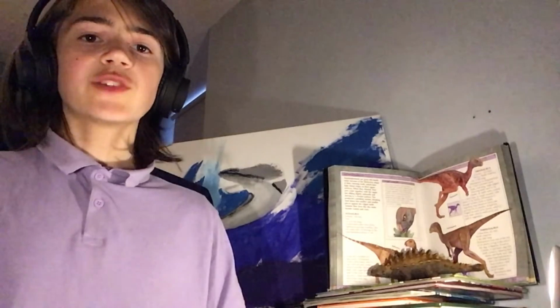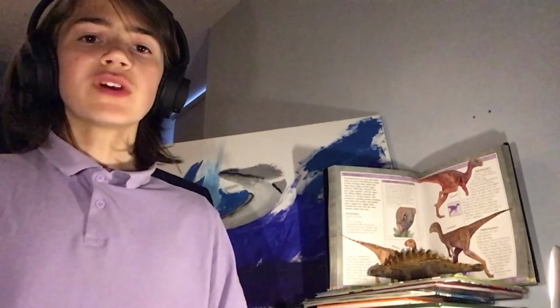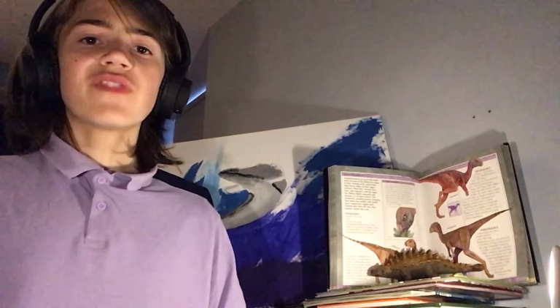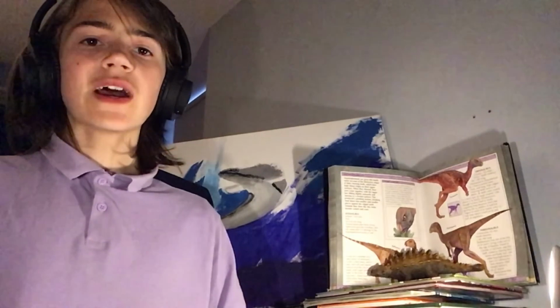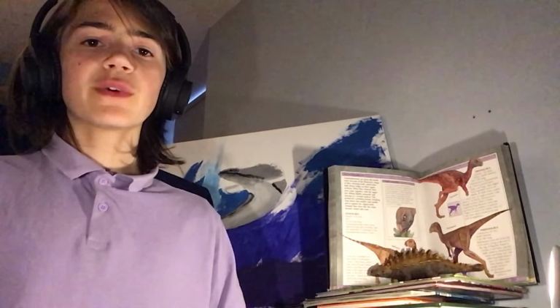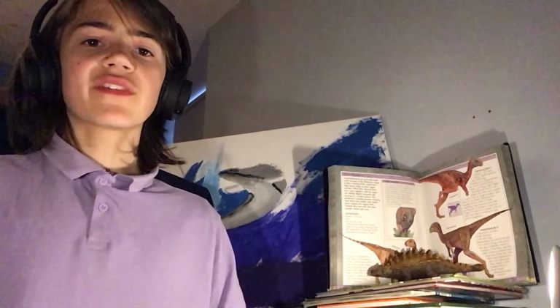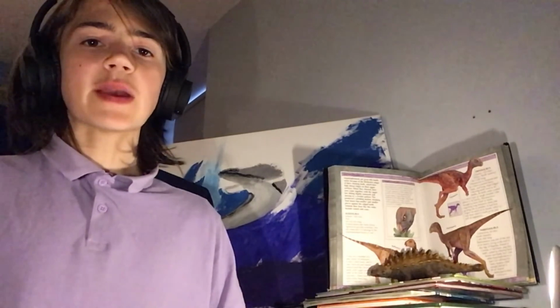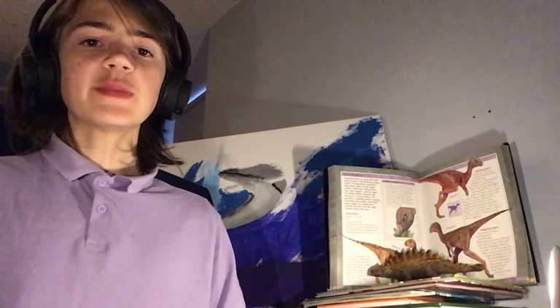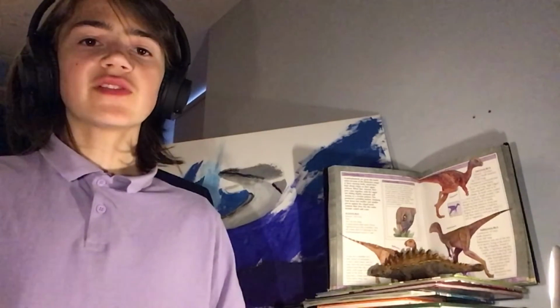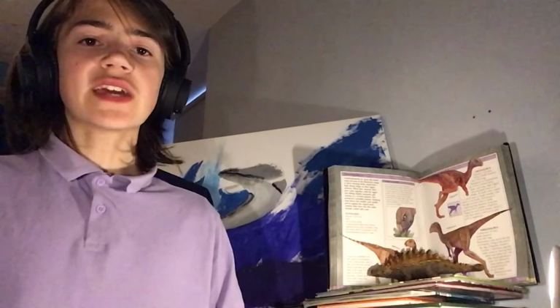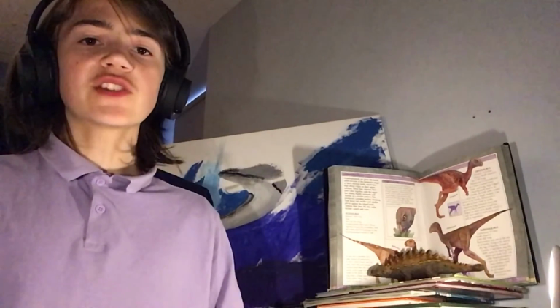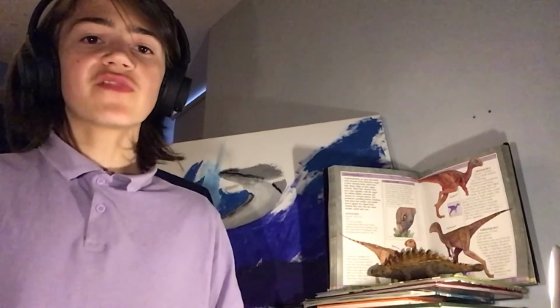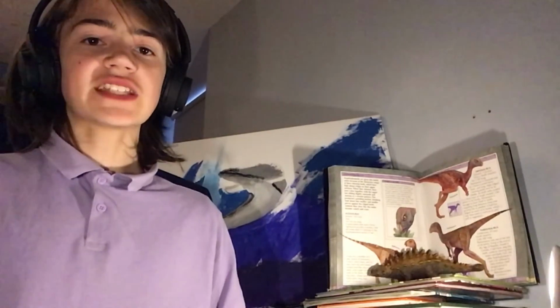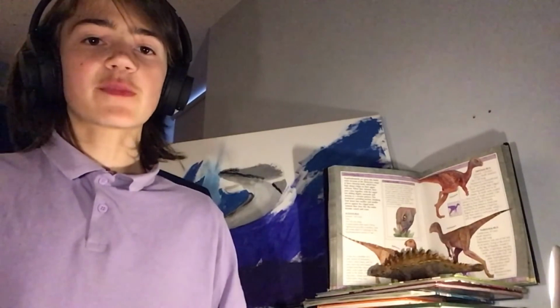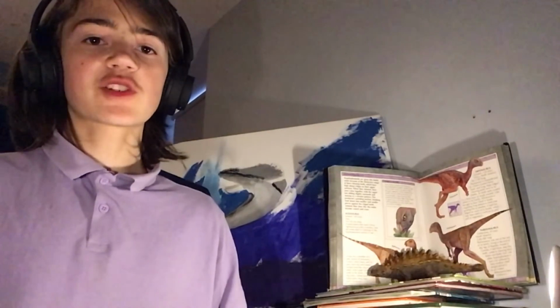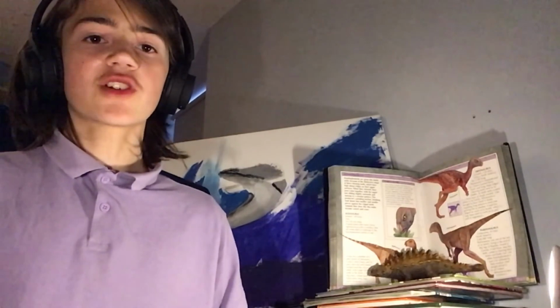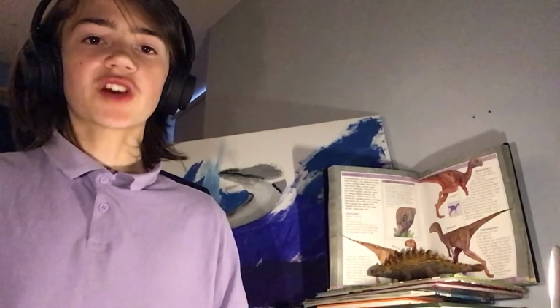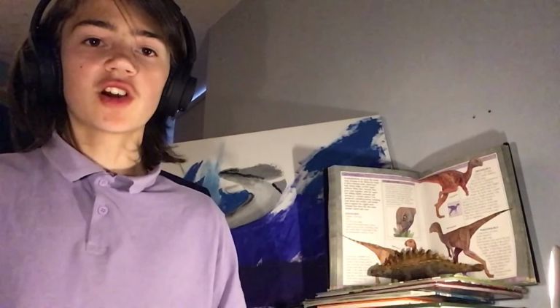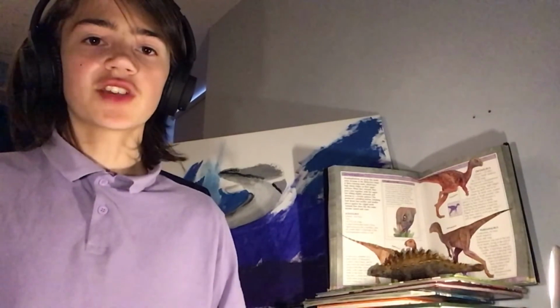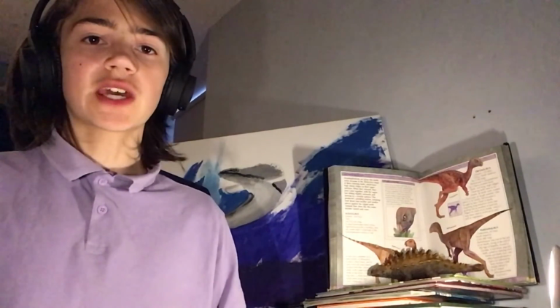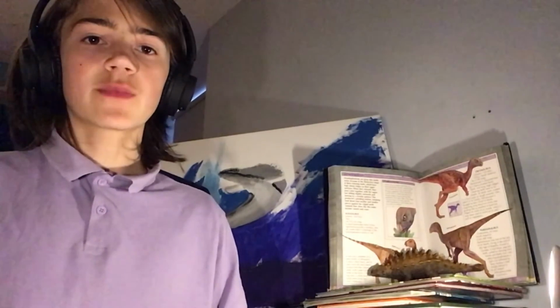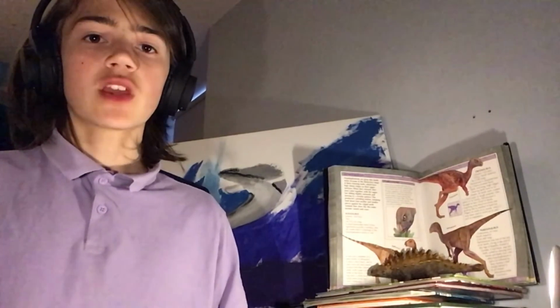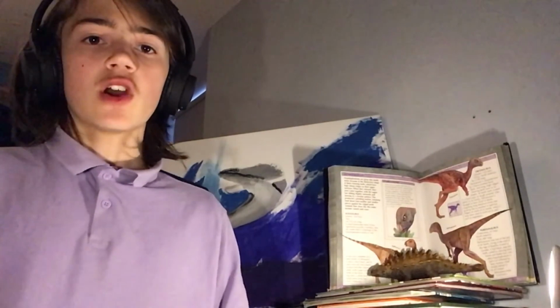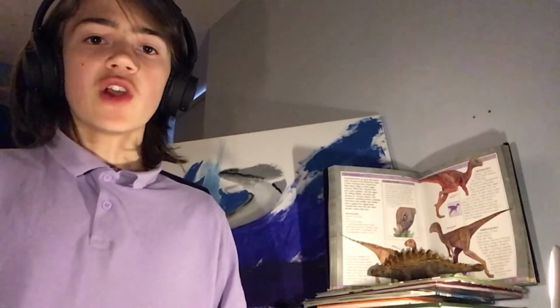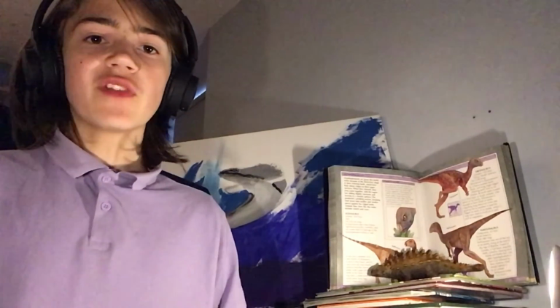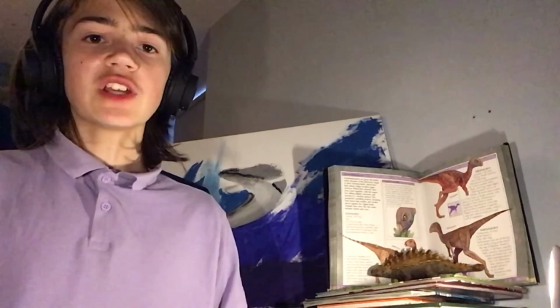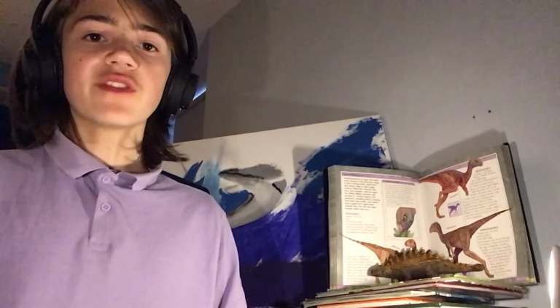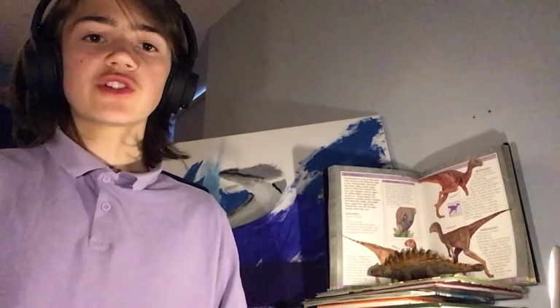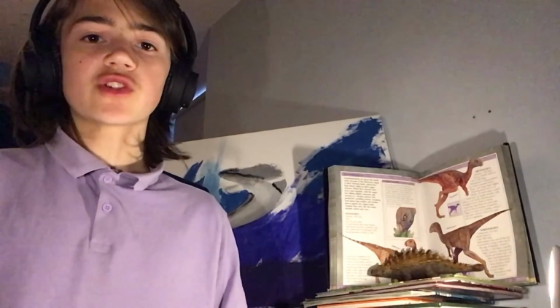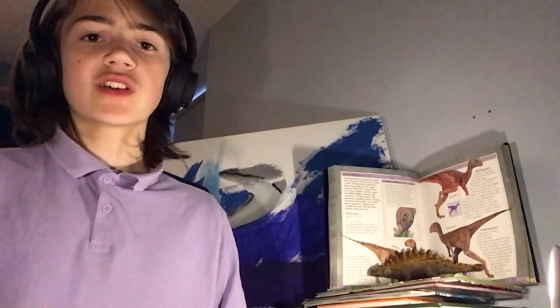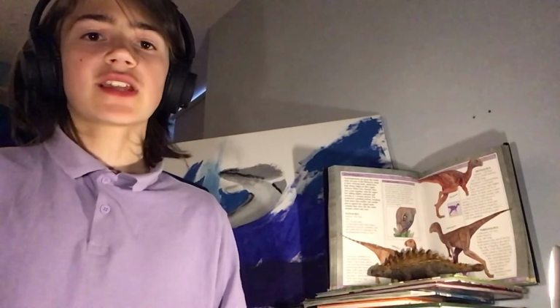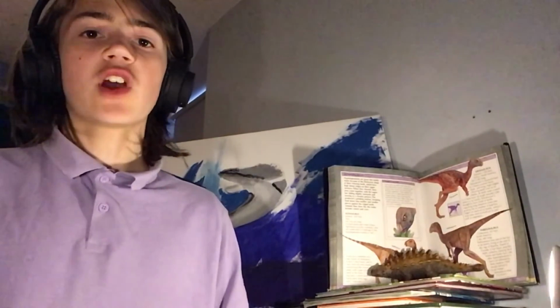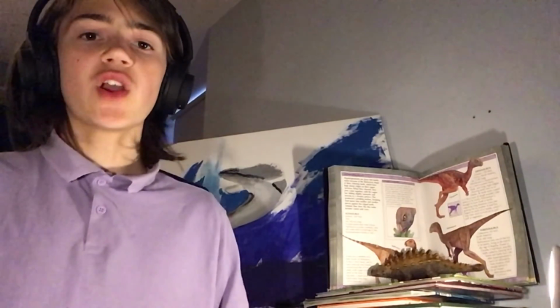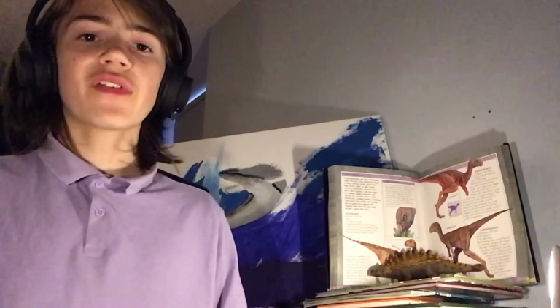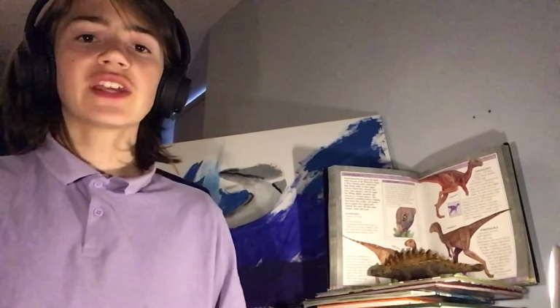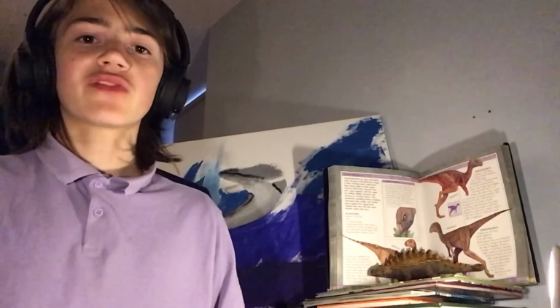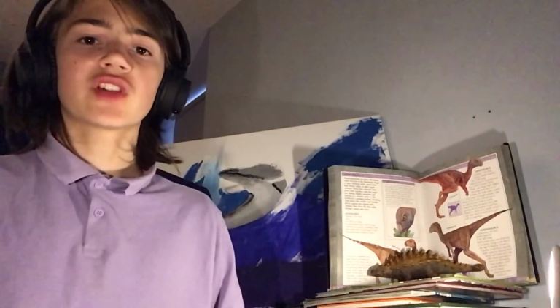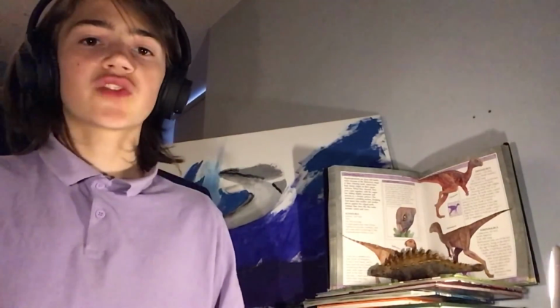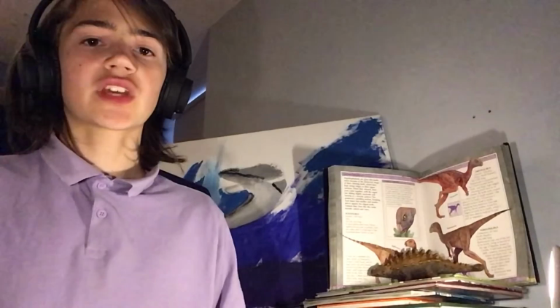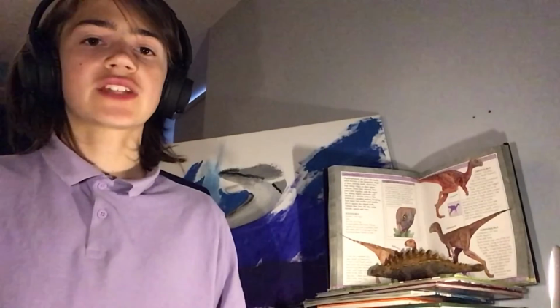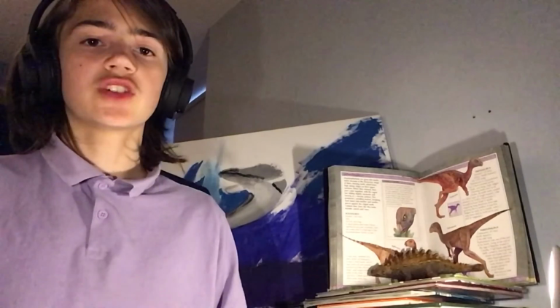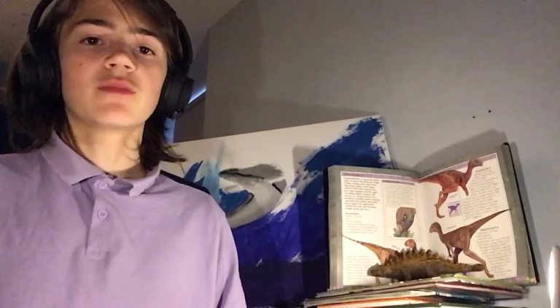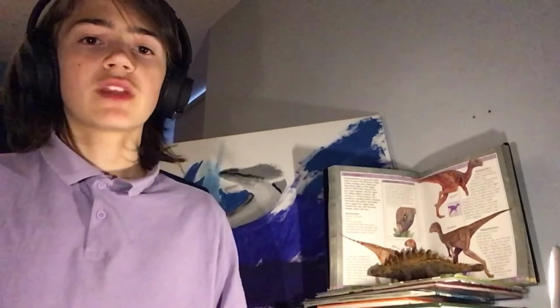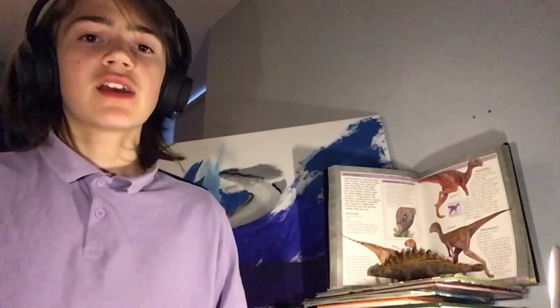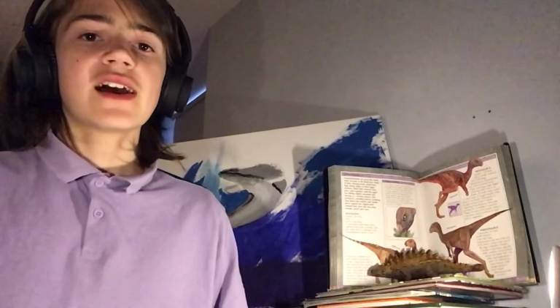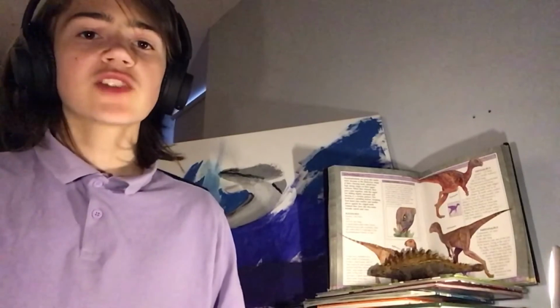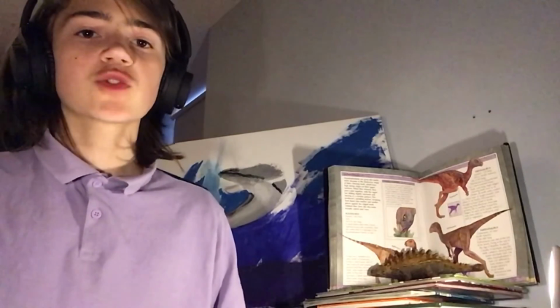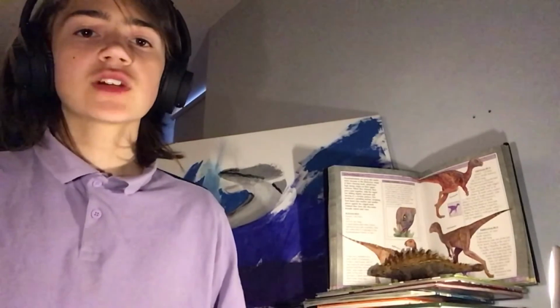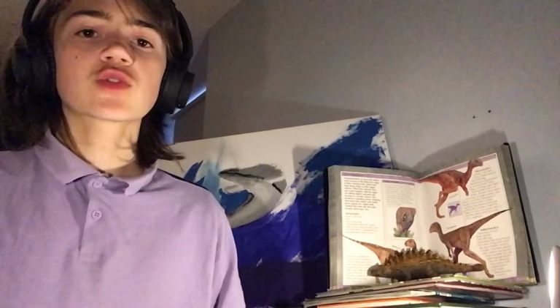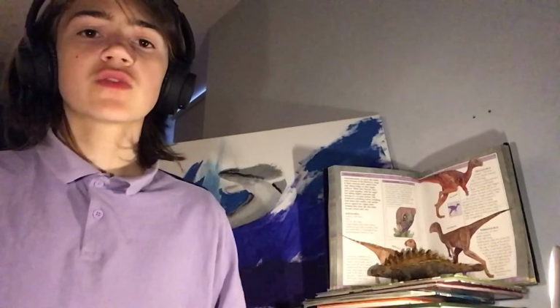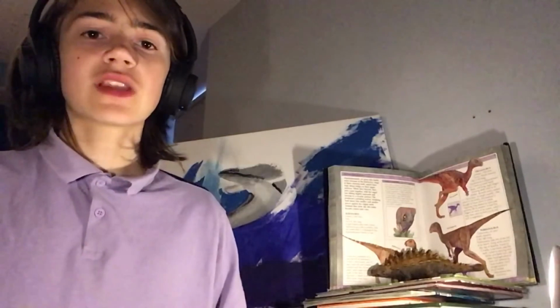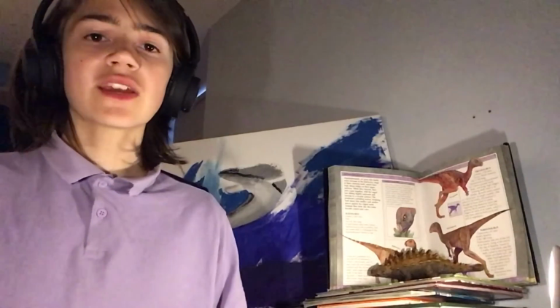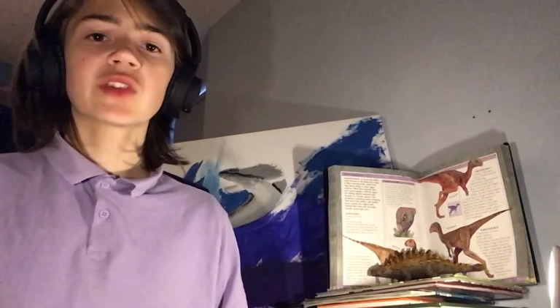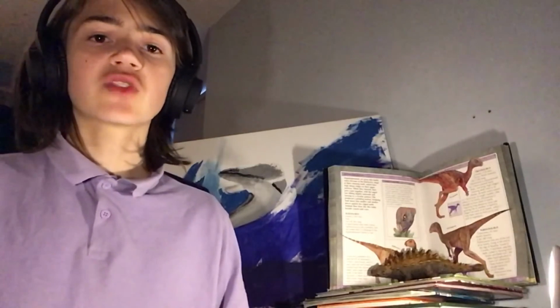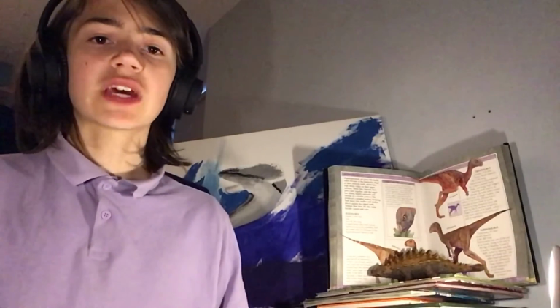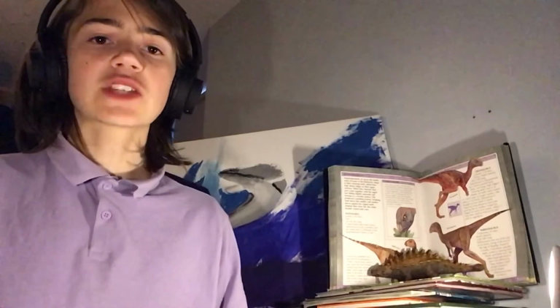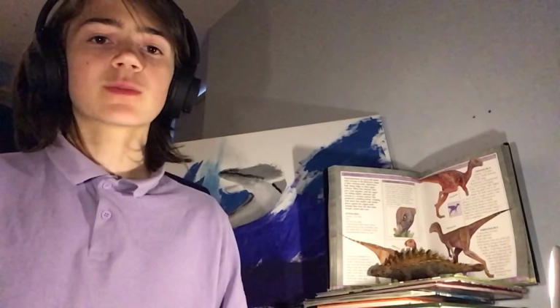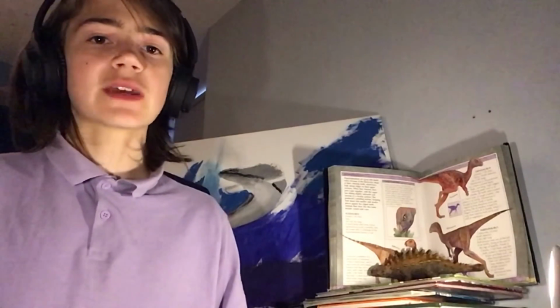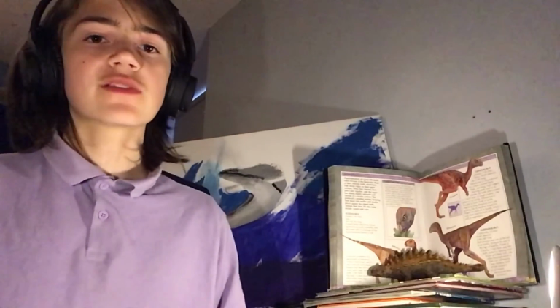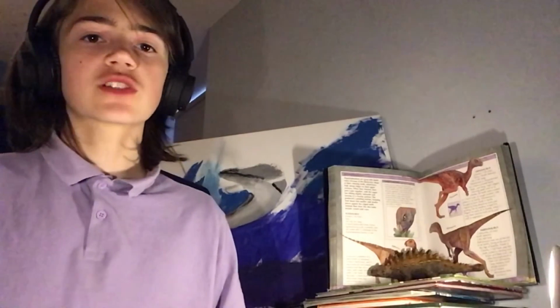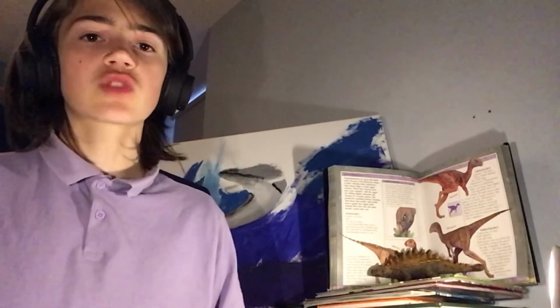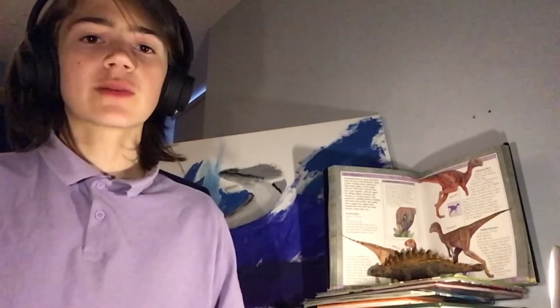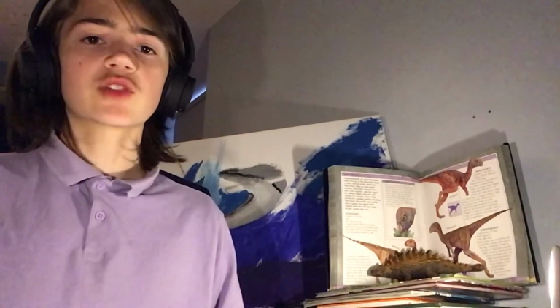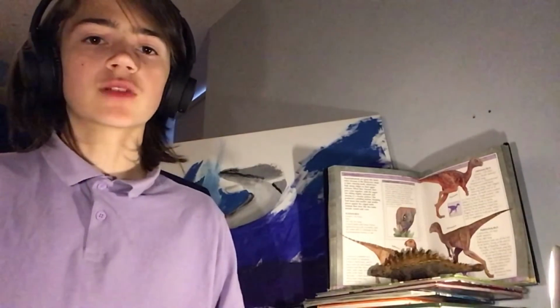And with that, we have come to the end of this episode of Dino Day. Hopefully you've enjoyed, and hopefully you've learnt something new. As always, the links and credits will be in the description.